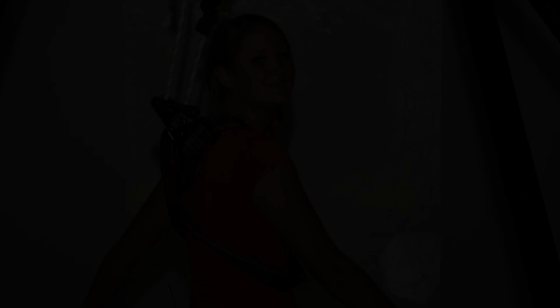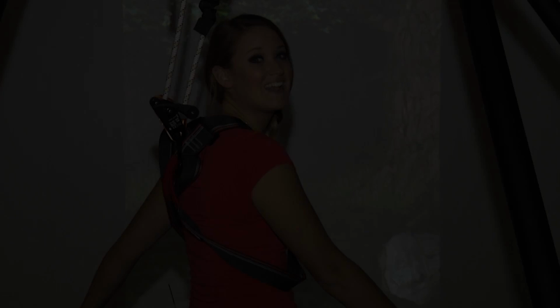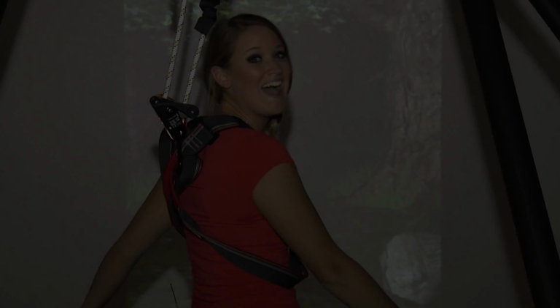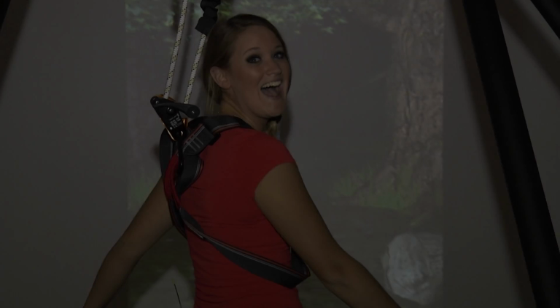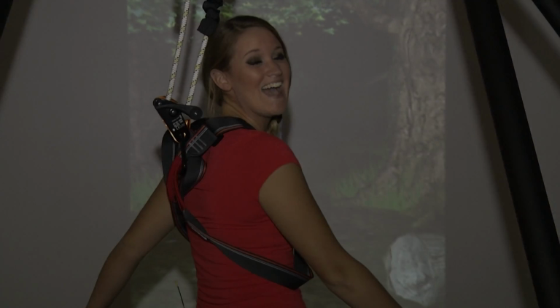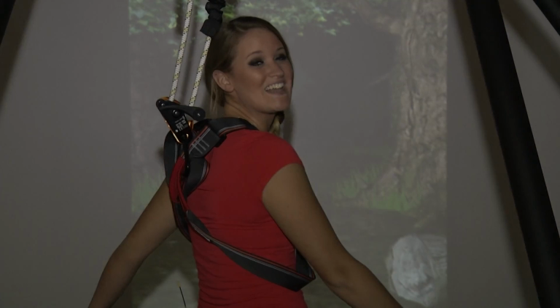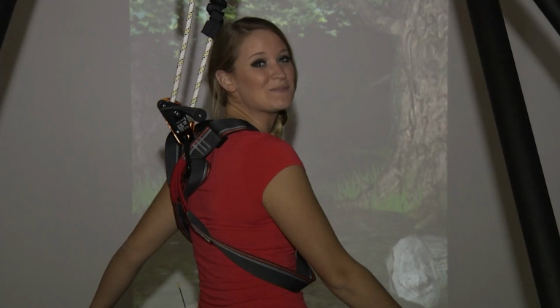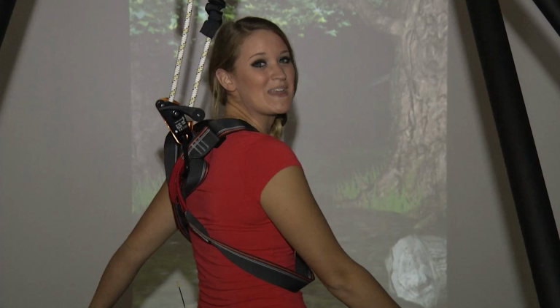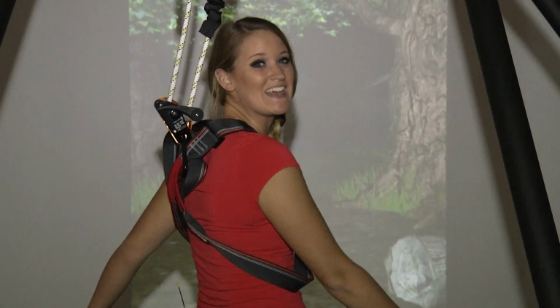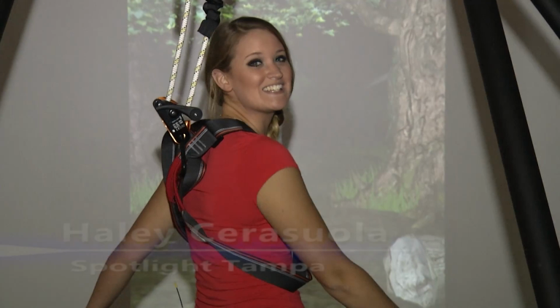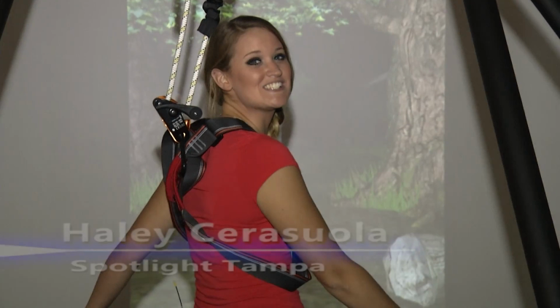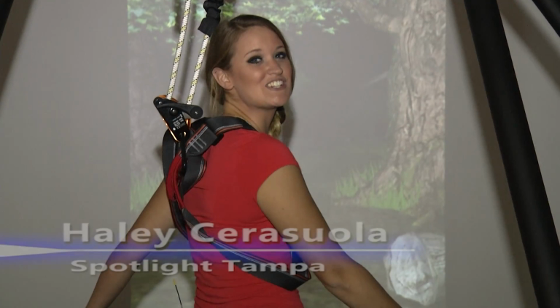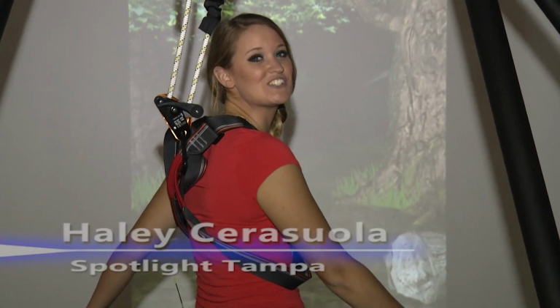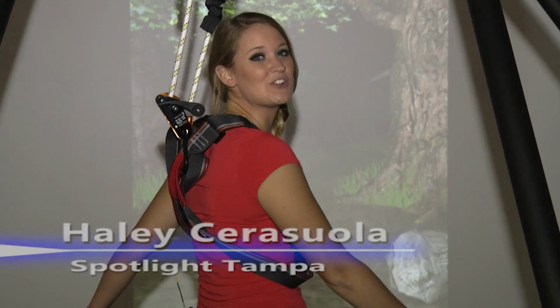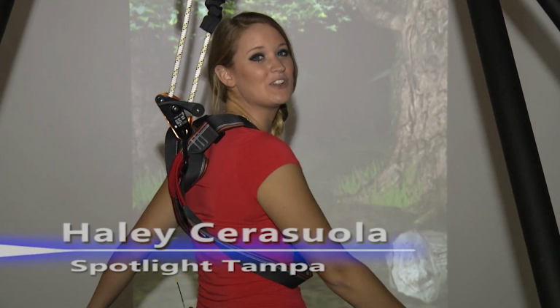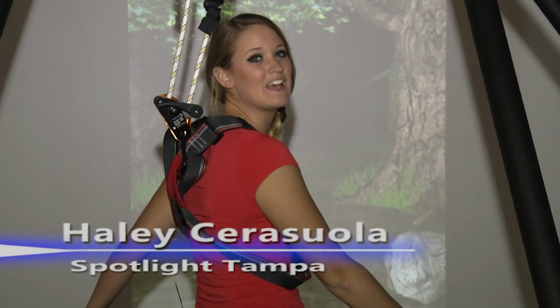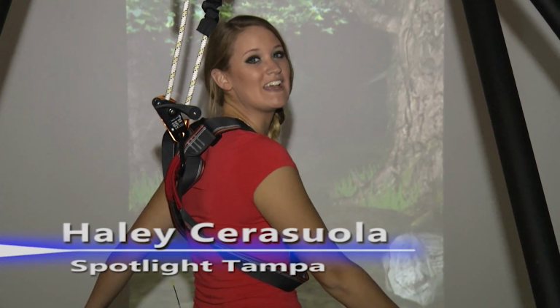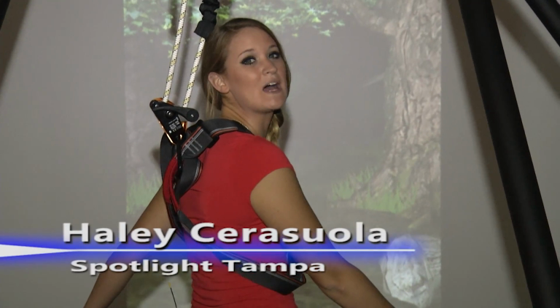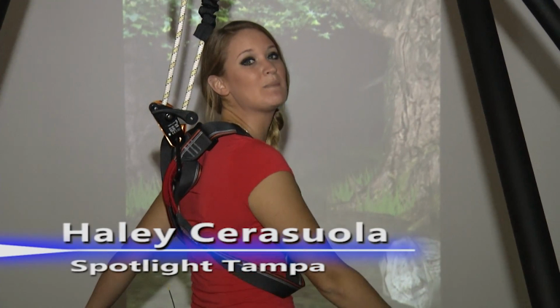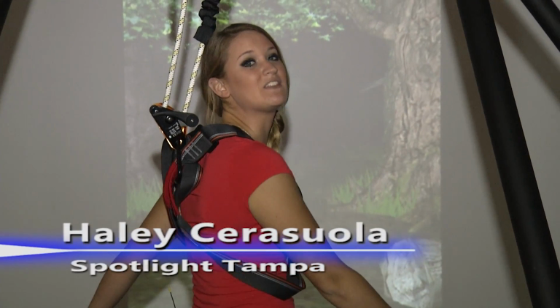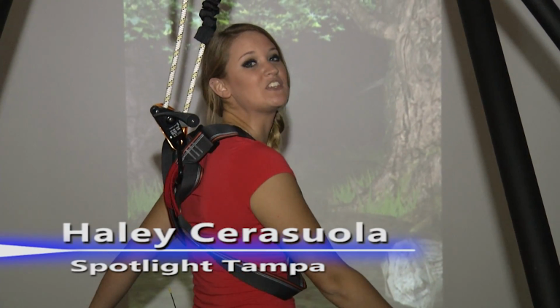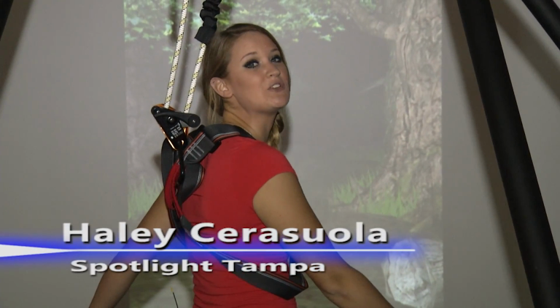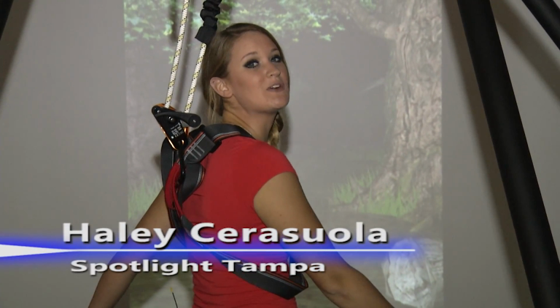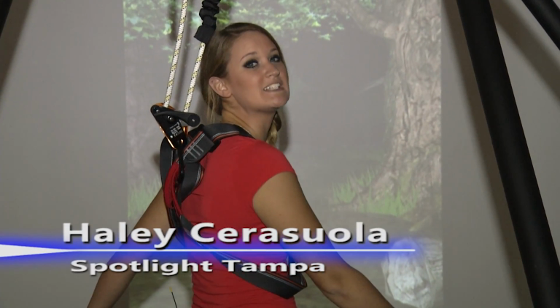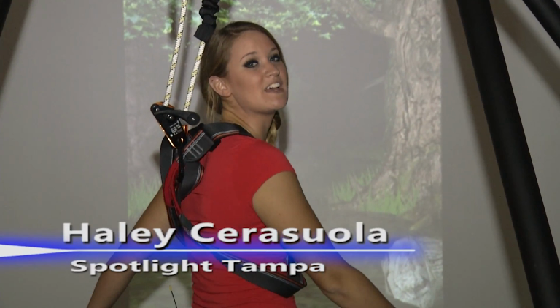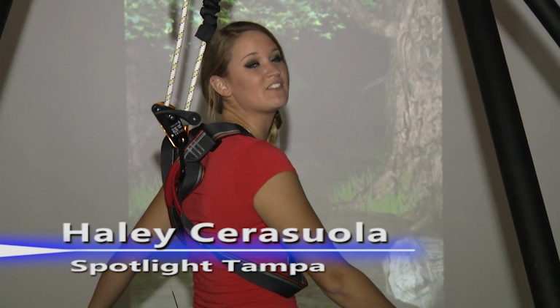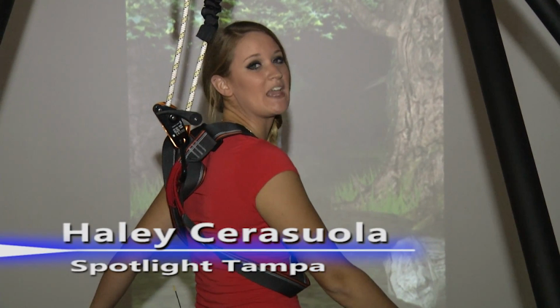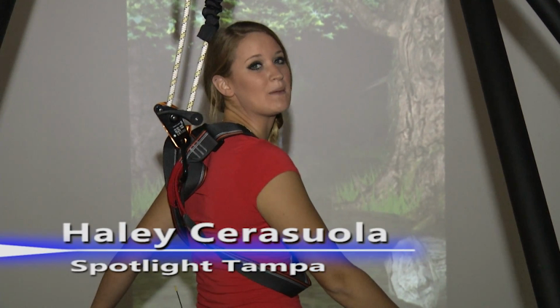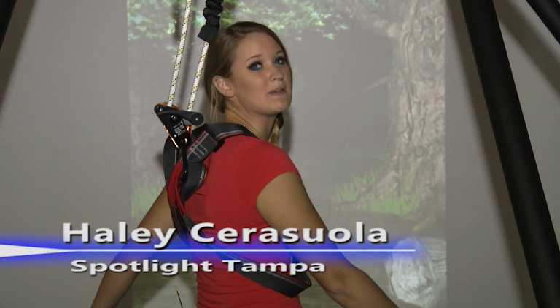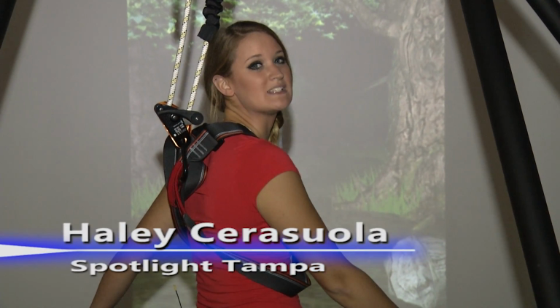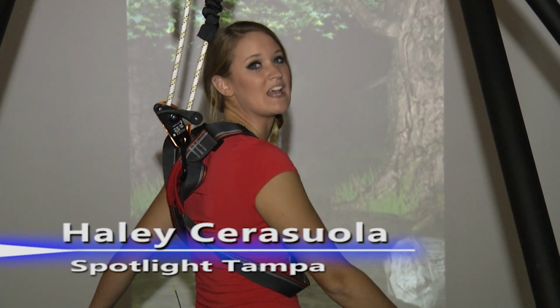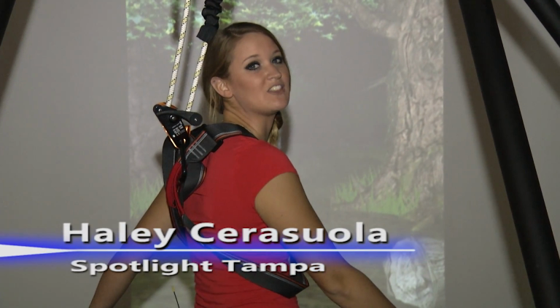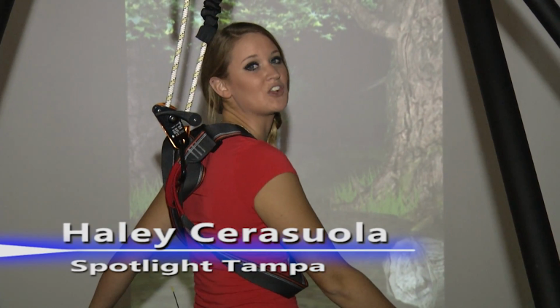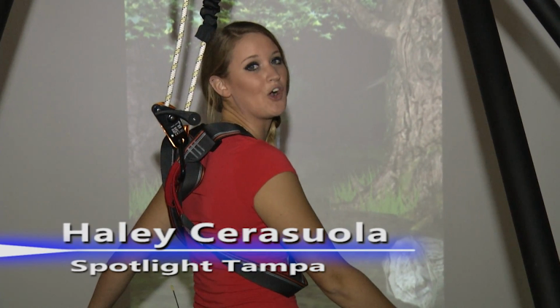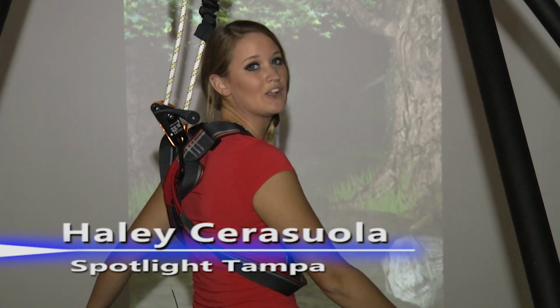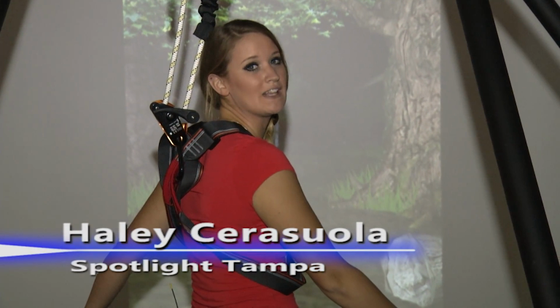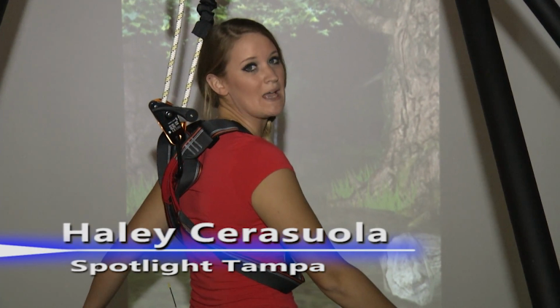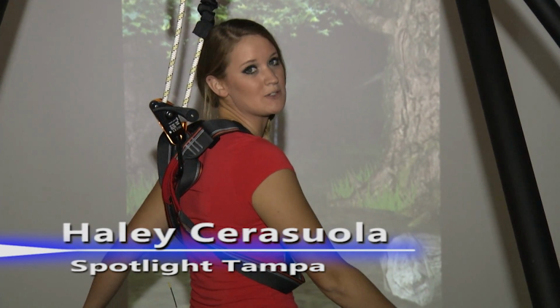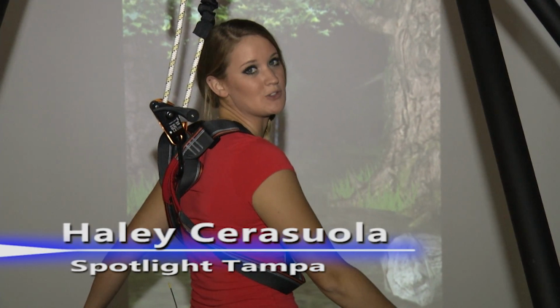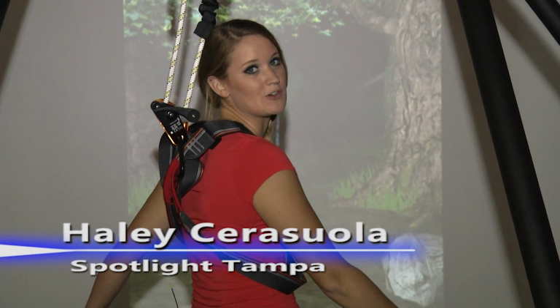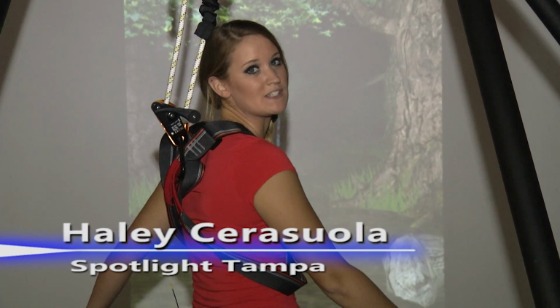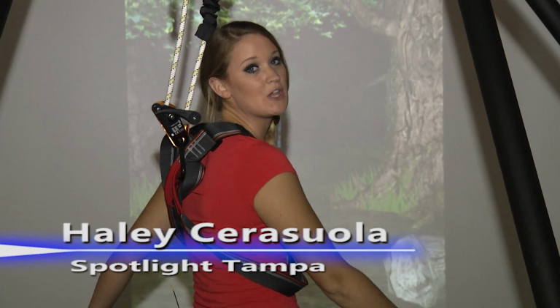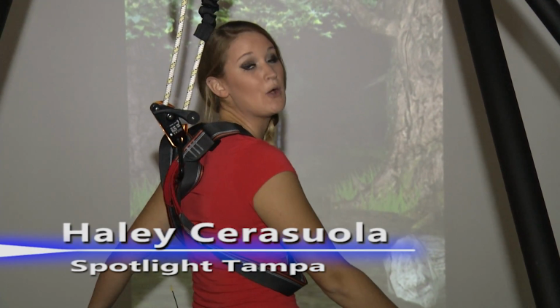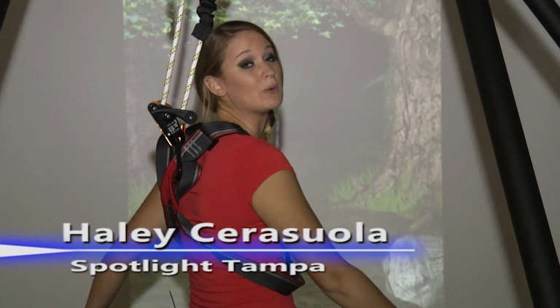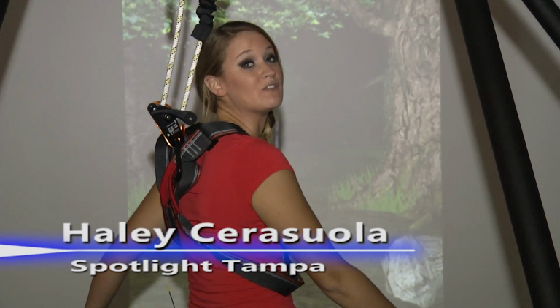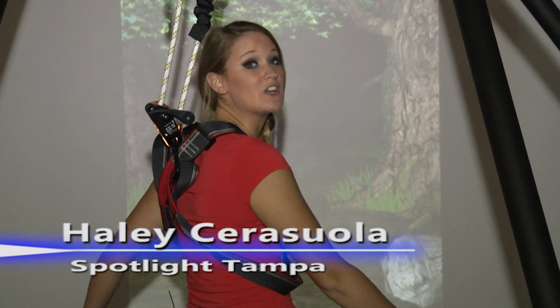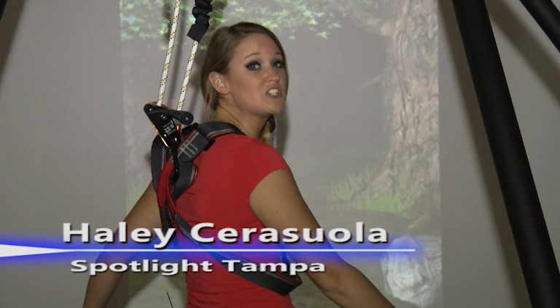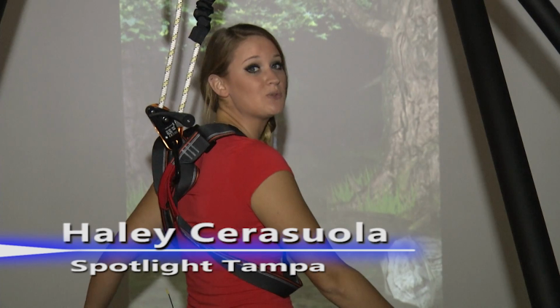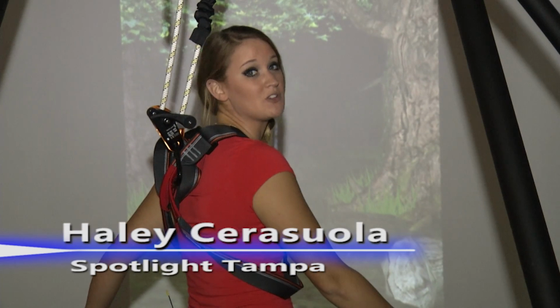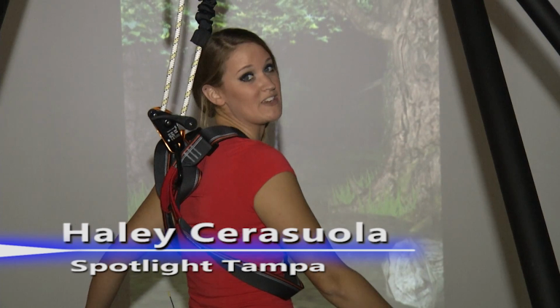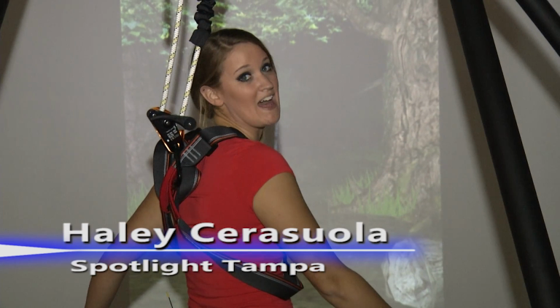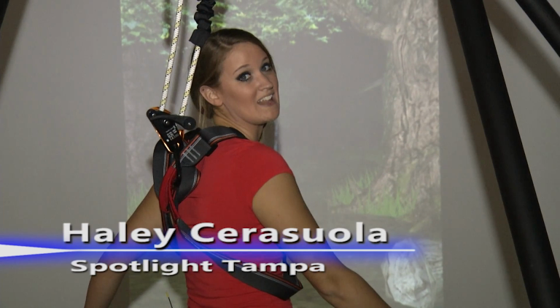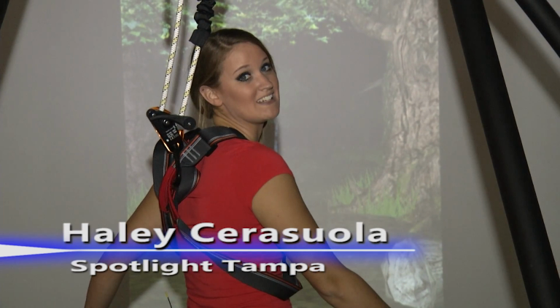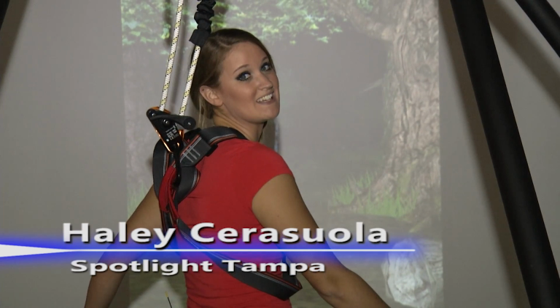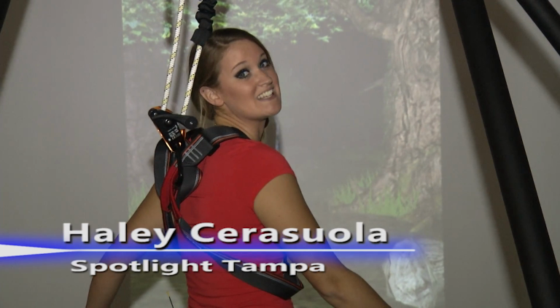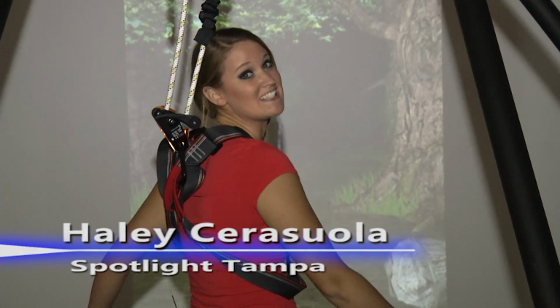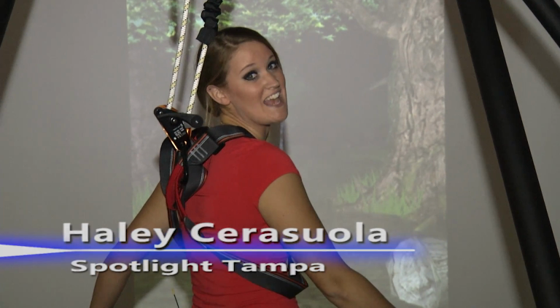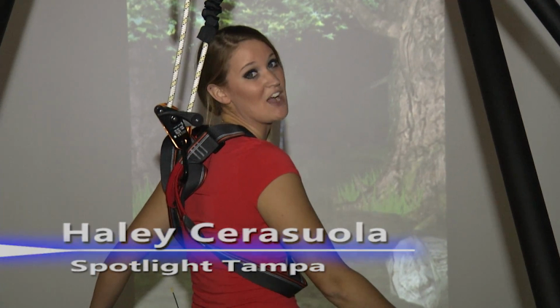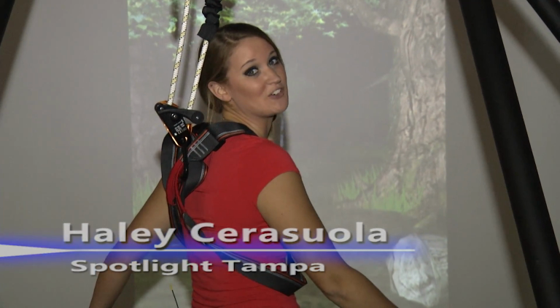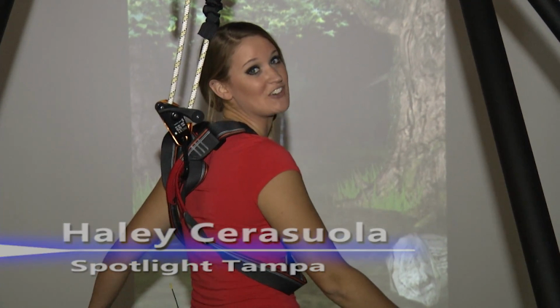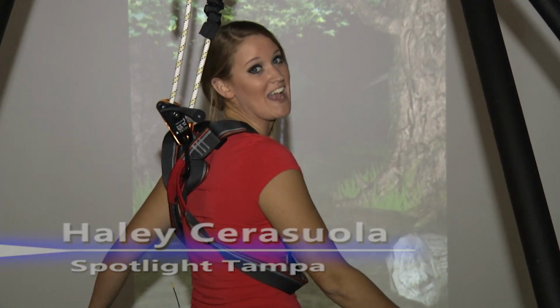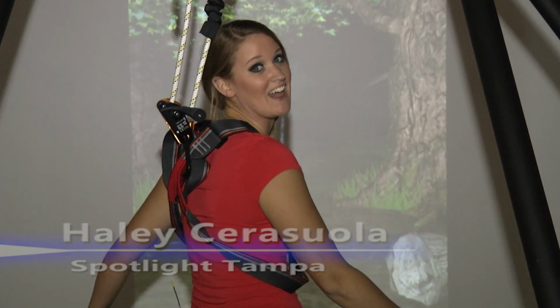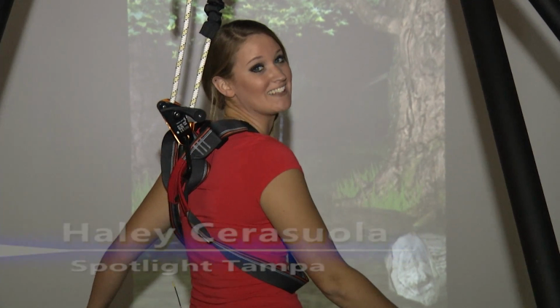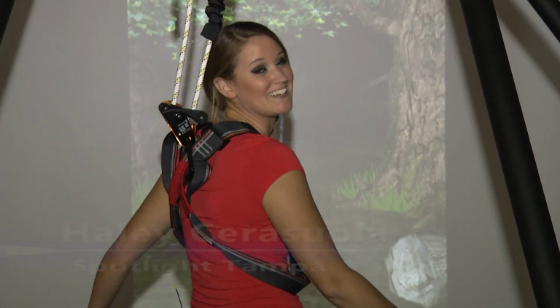Hi, I'm Haley Sarasola, and I'm on the USF campus at the CART Laboratories, where virtual reality is now a reality.